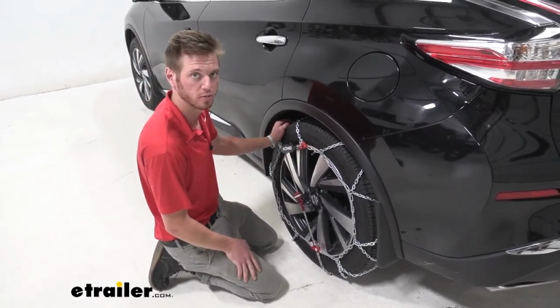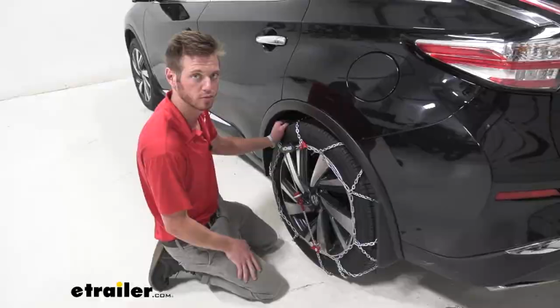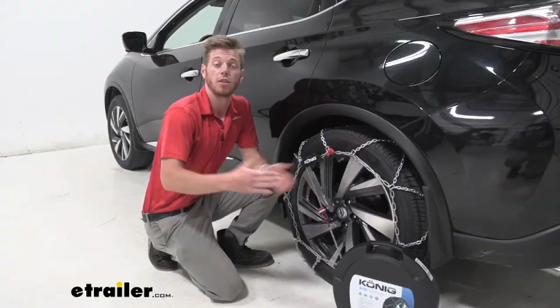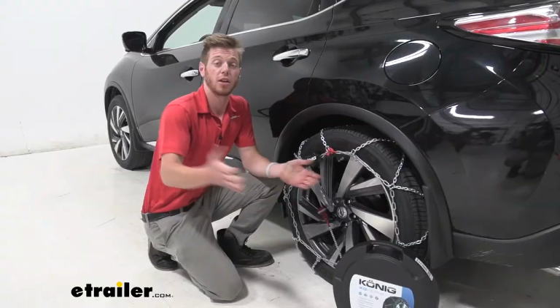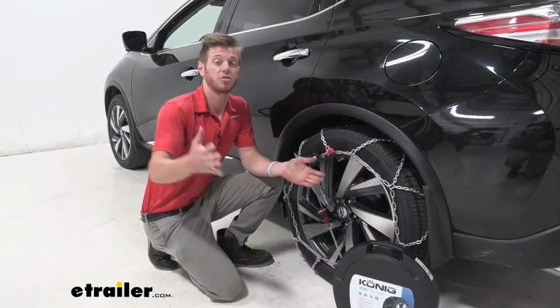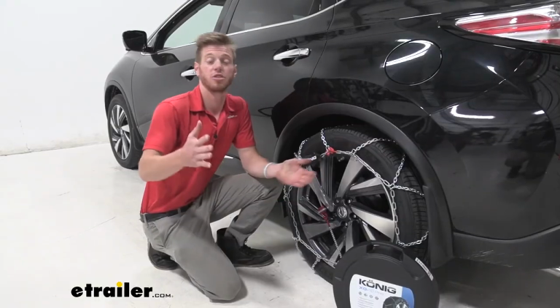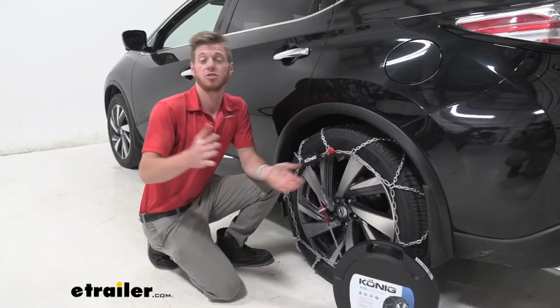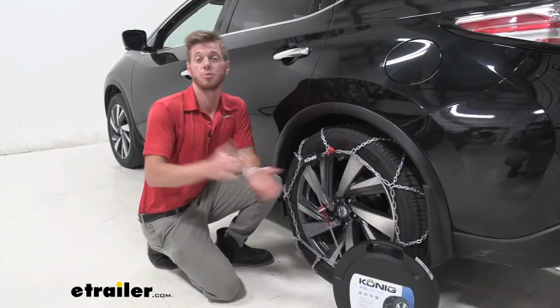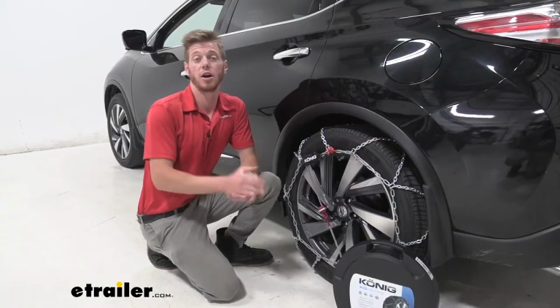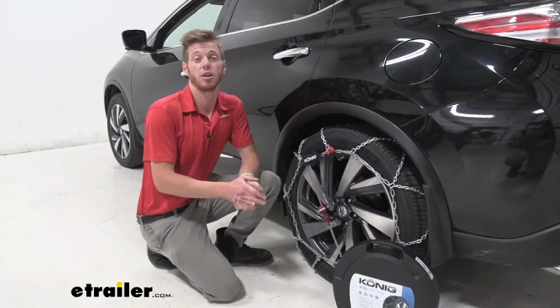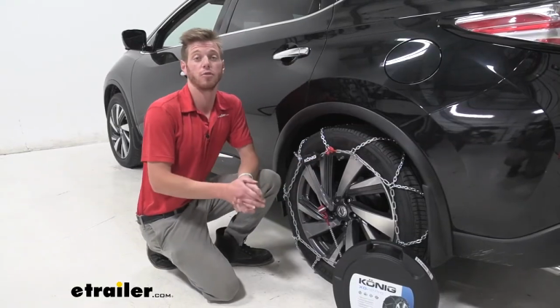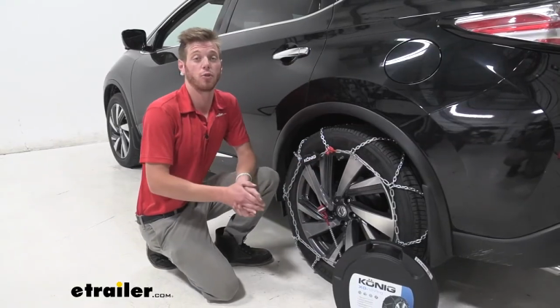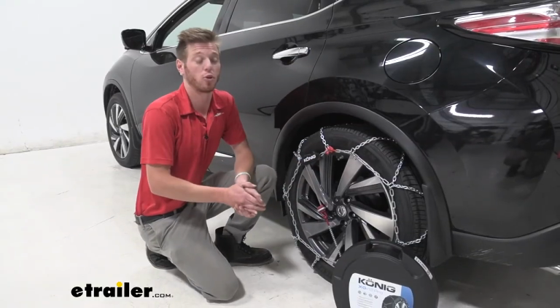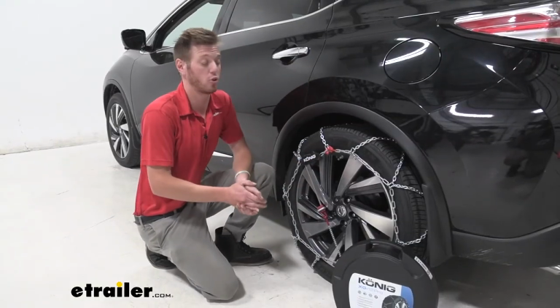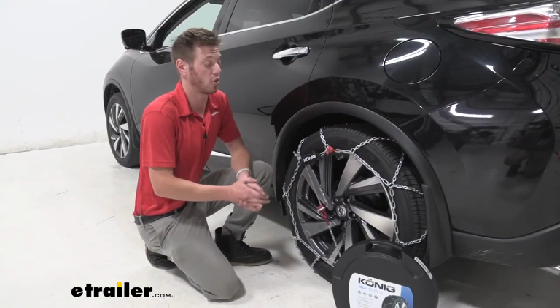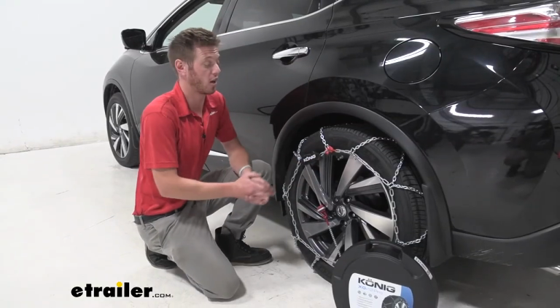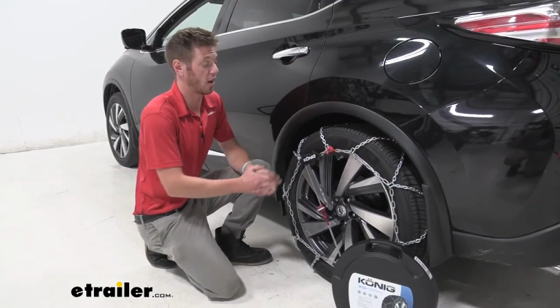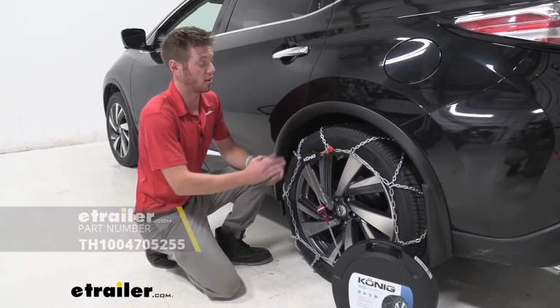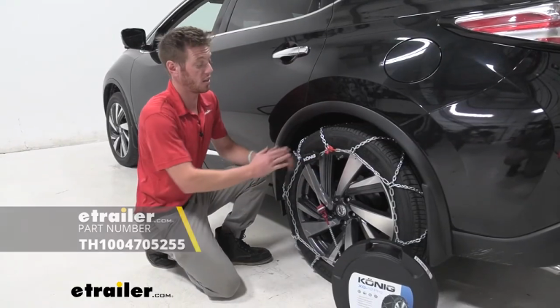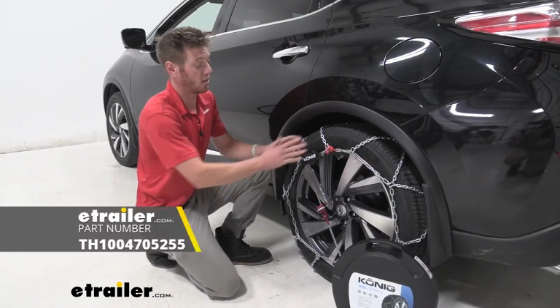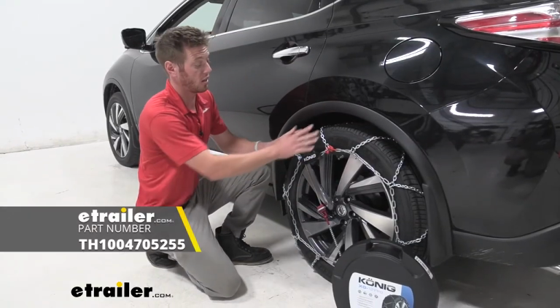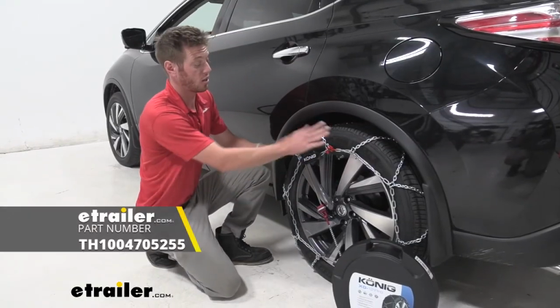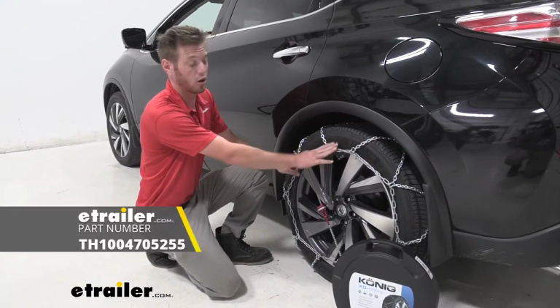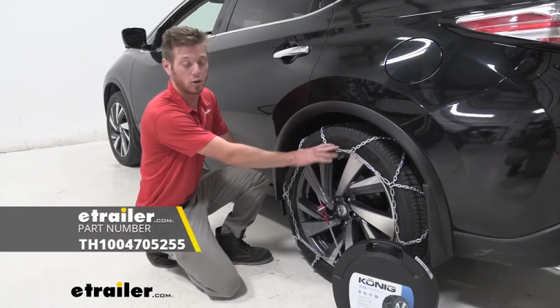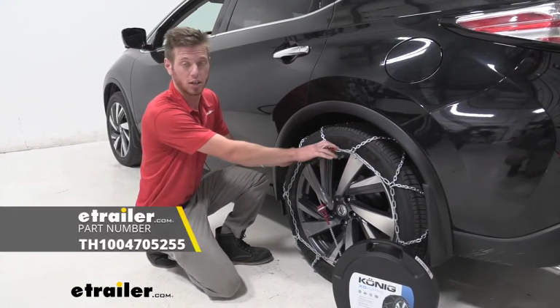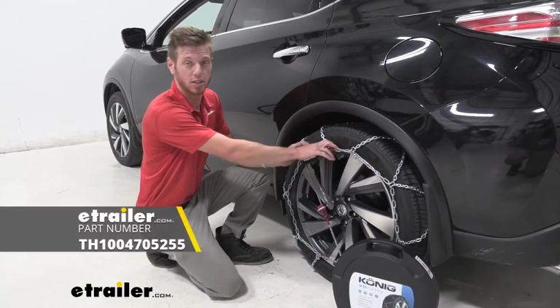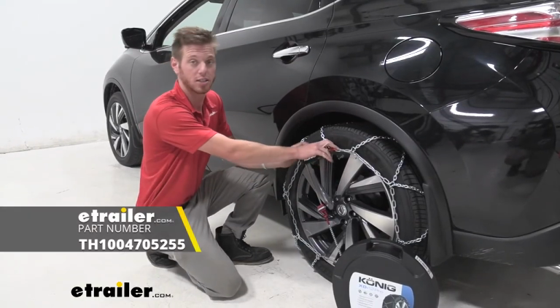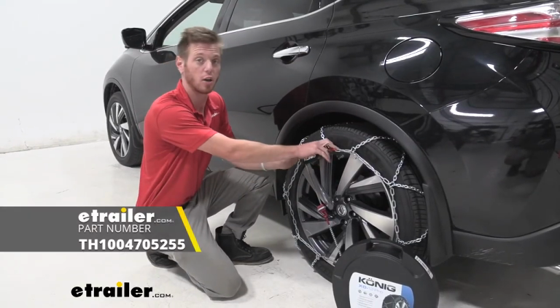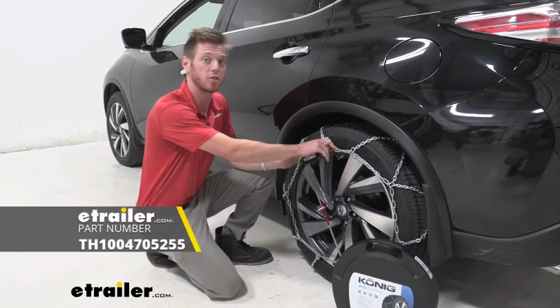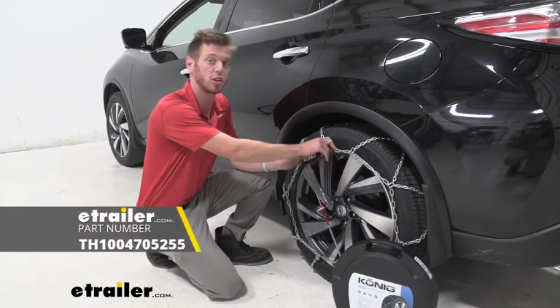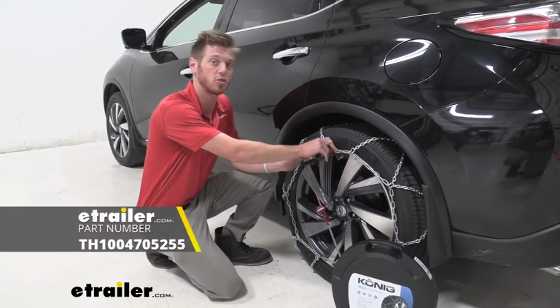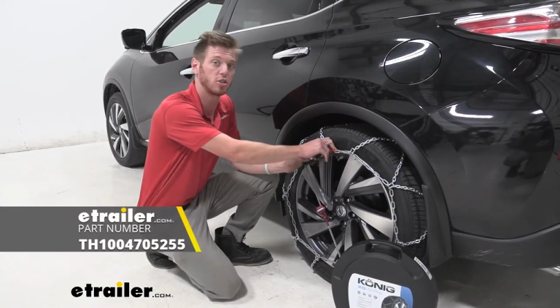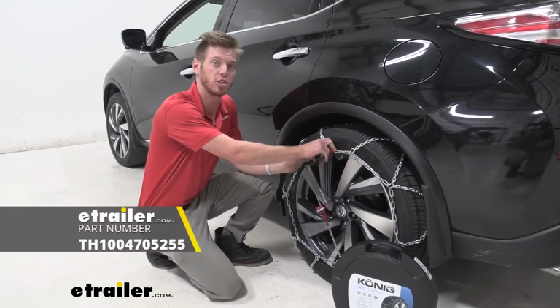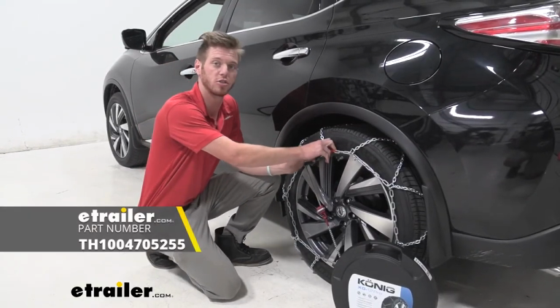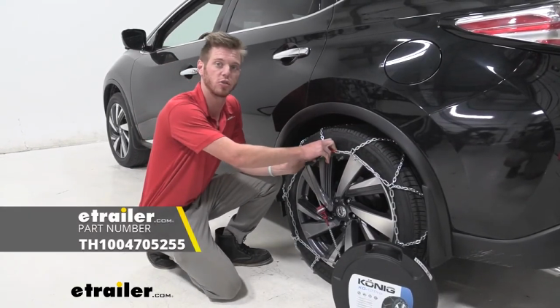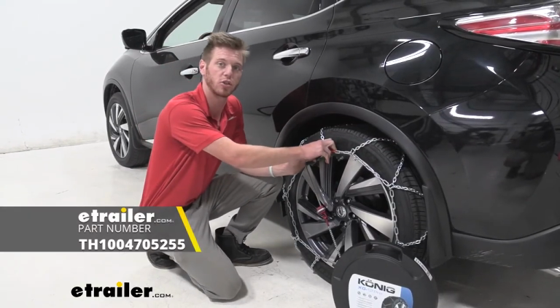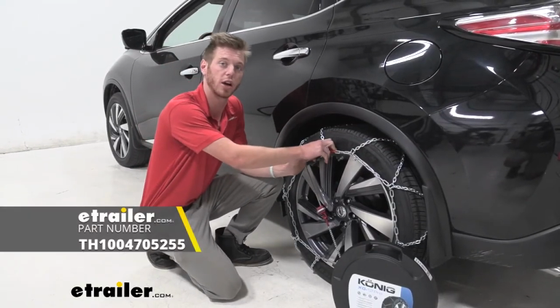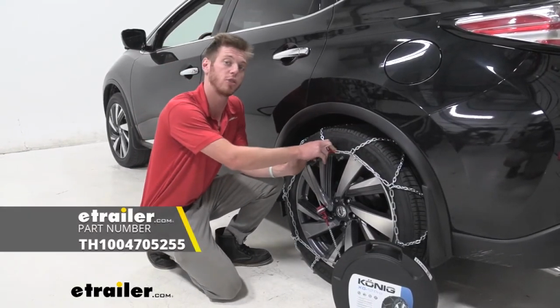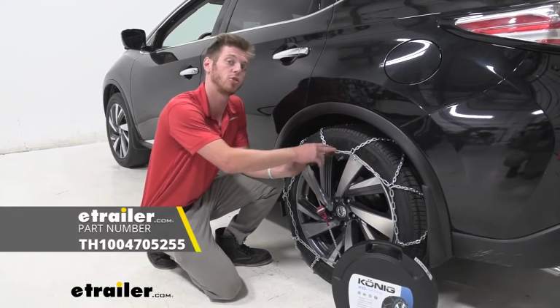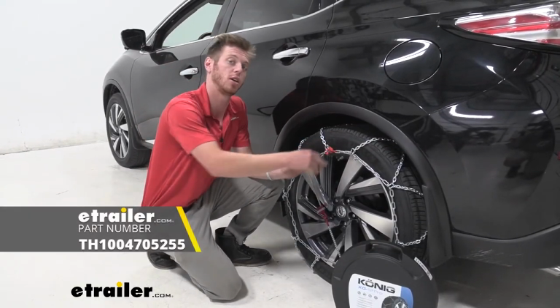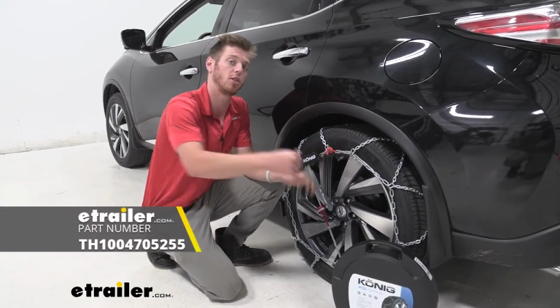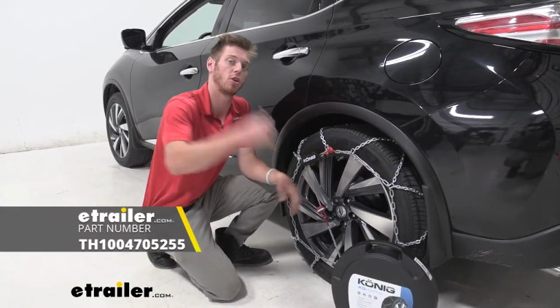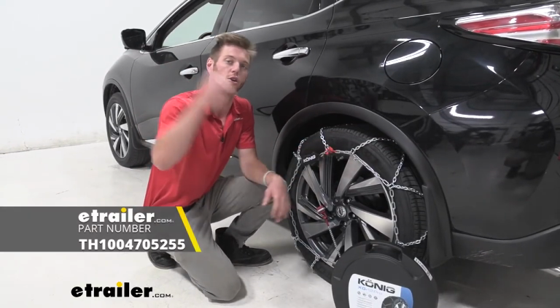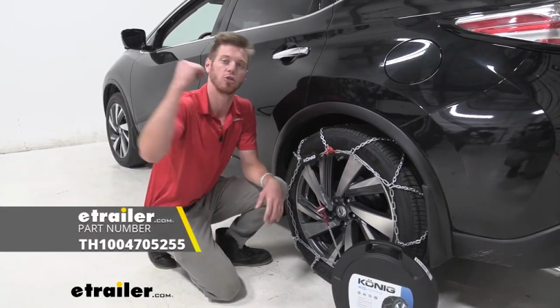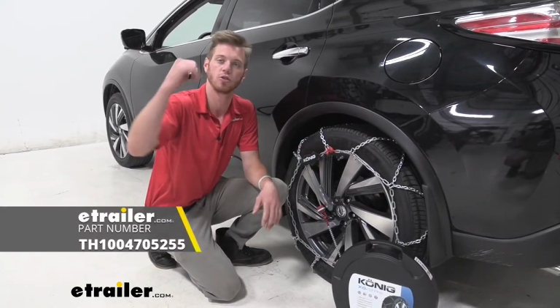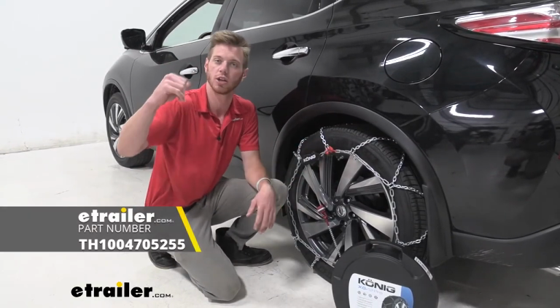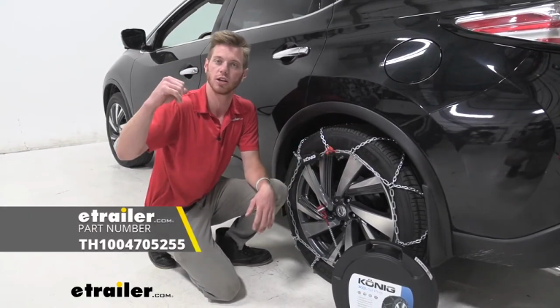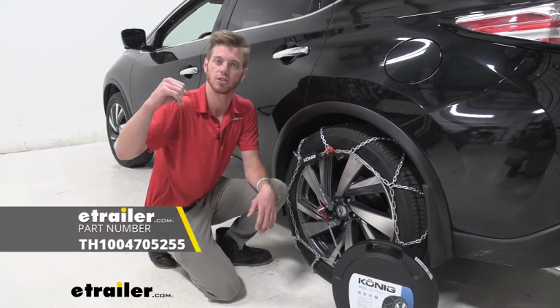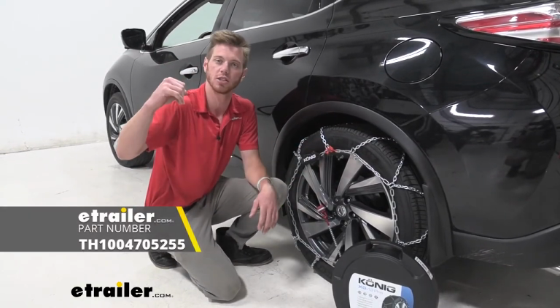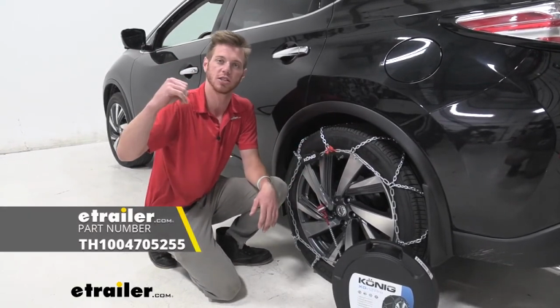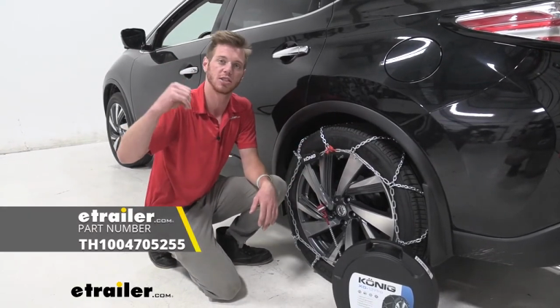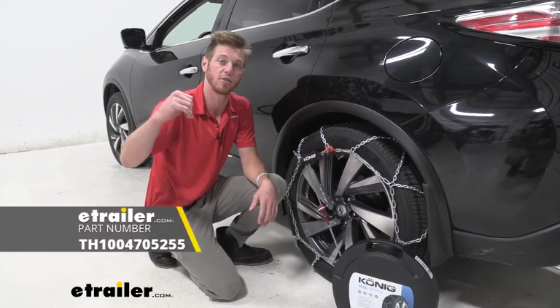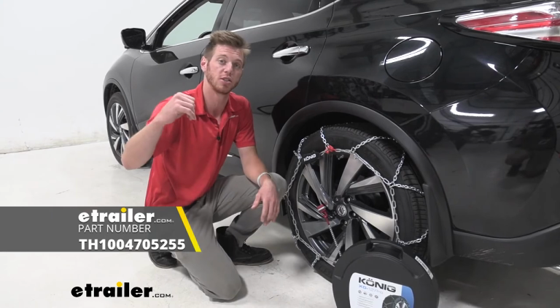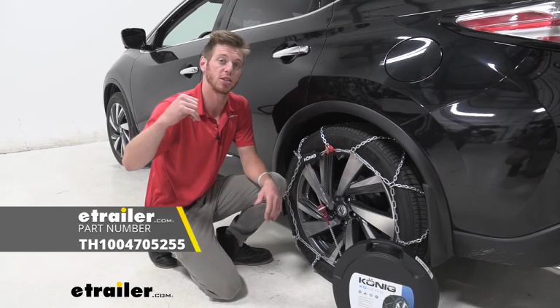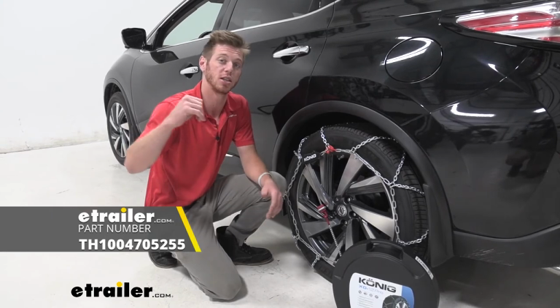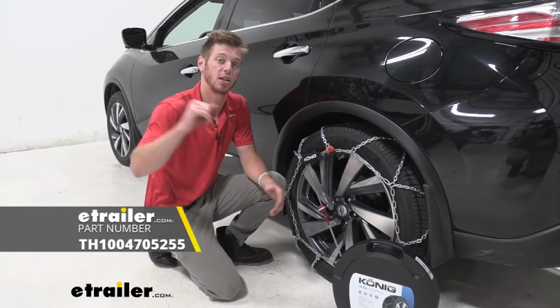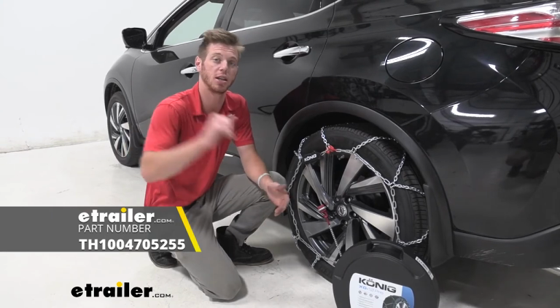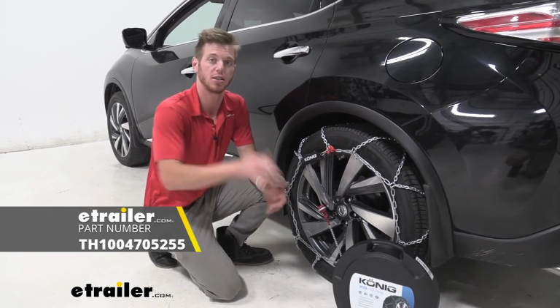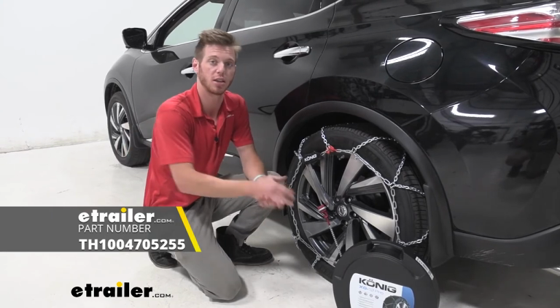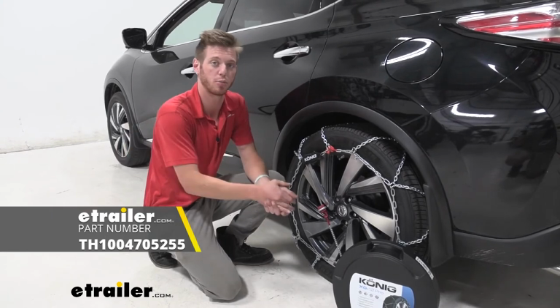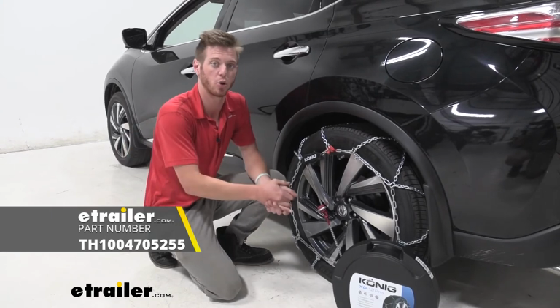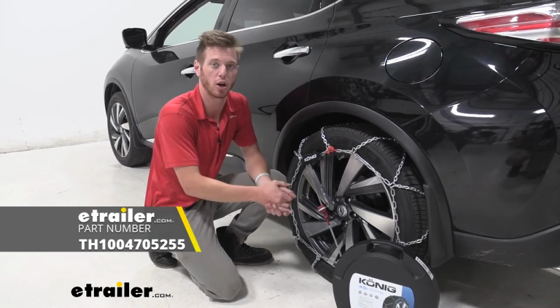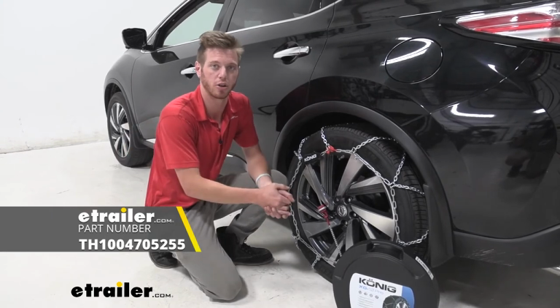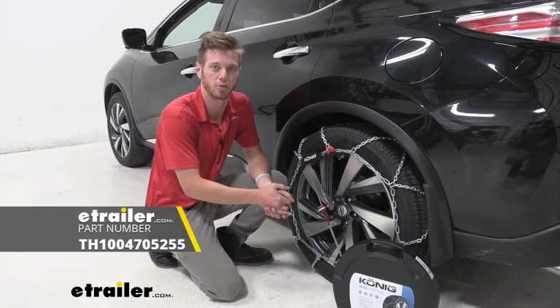And that's just about it for a look at the Koenig Self-Tensioning Snow Tire Chain on our 2017 Nissan Murano.